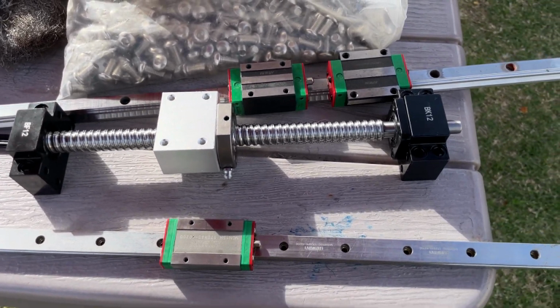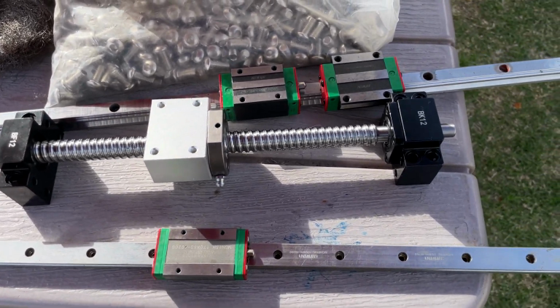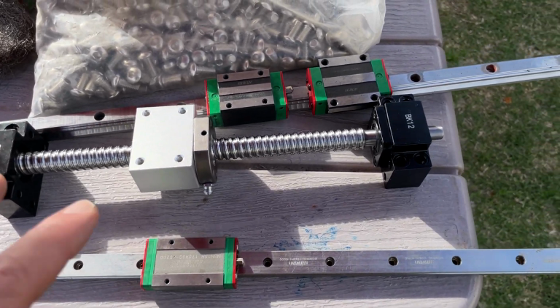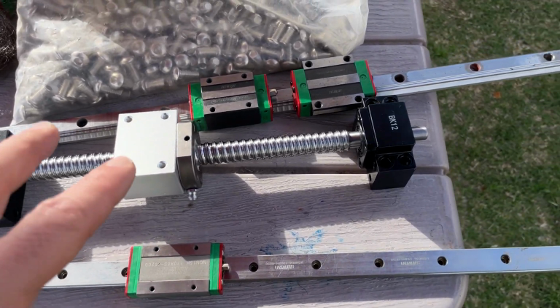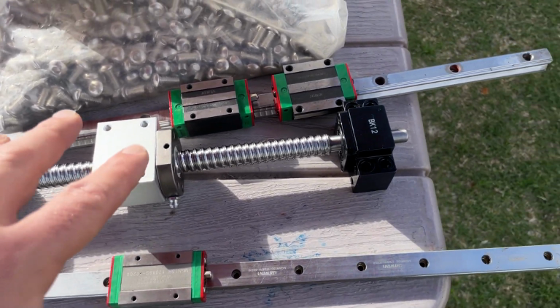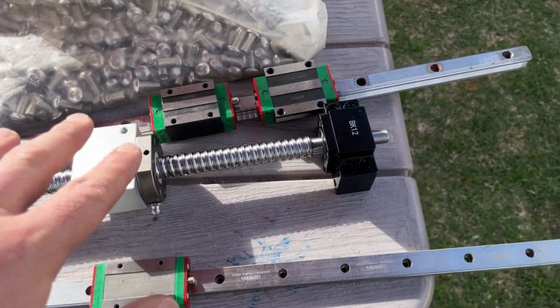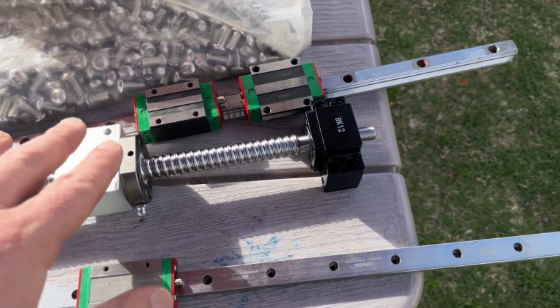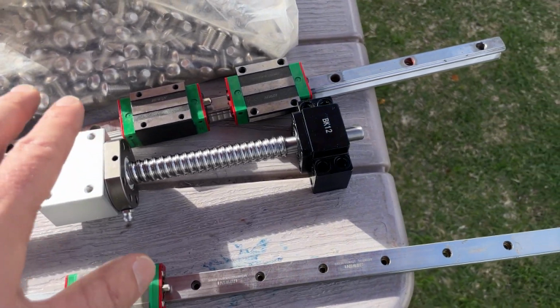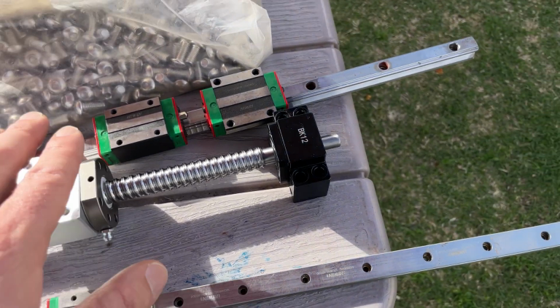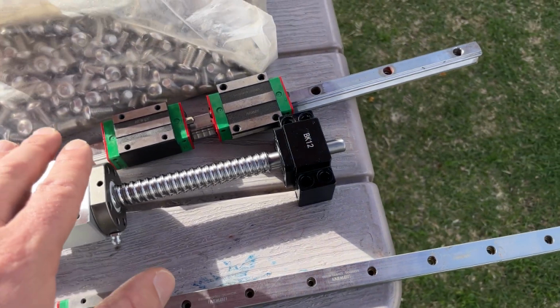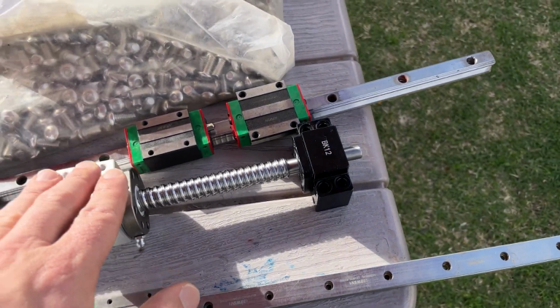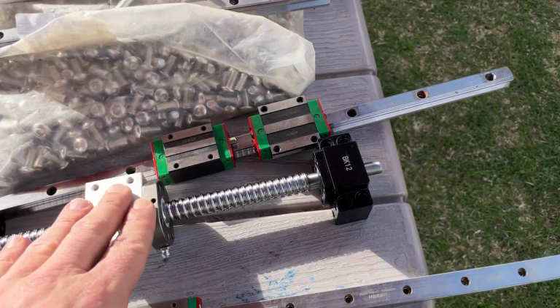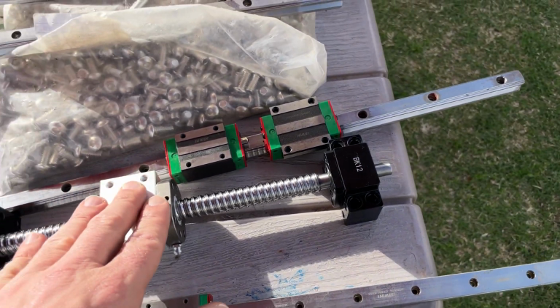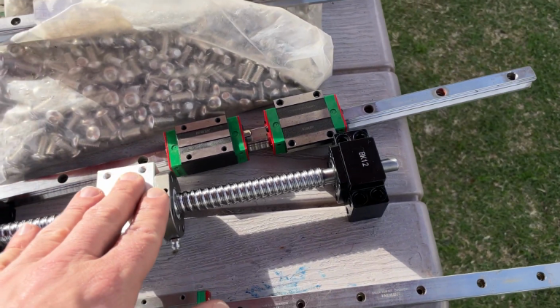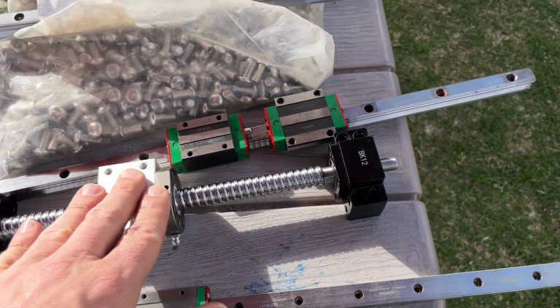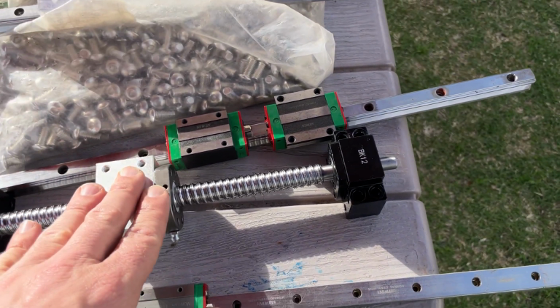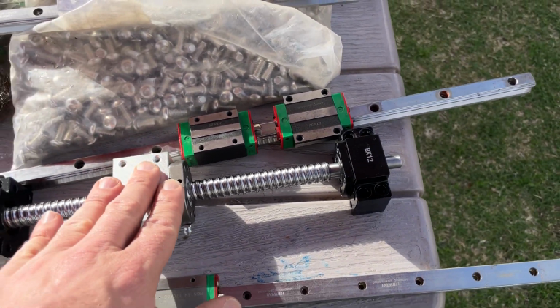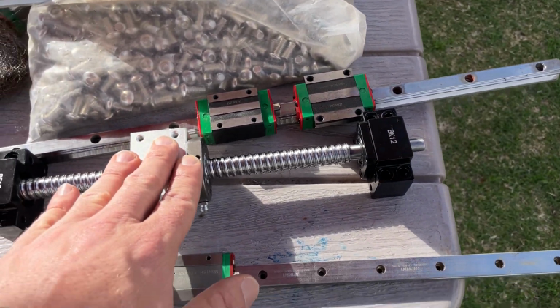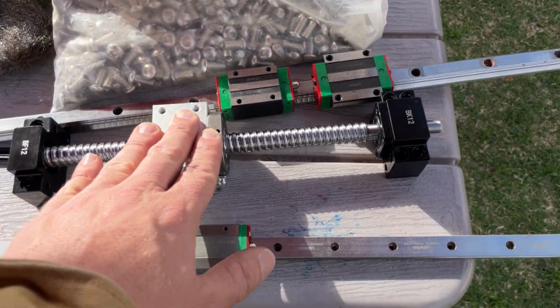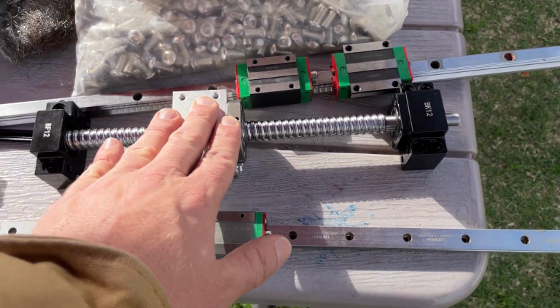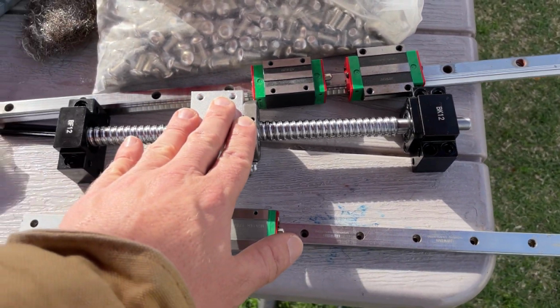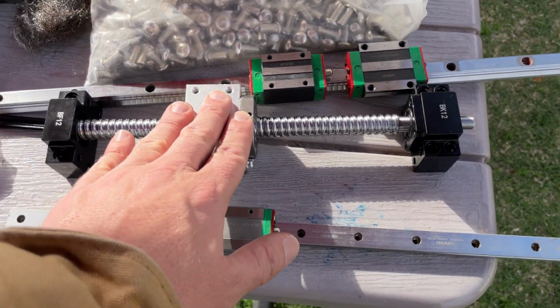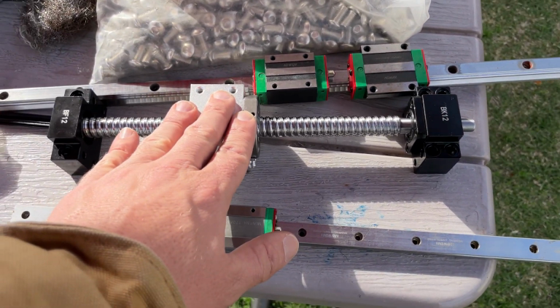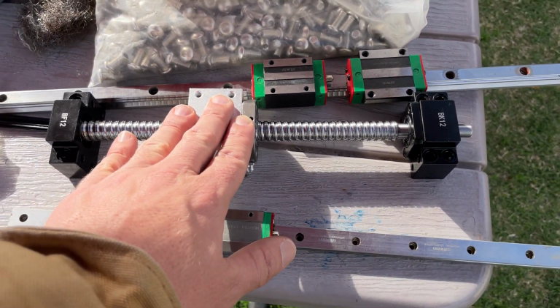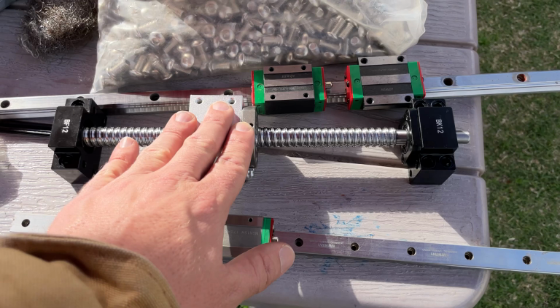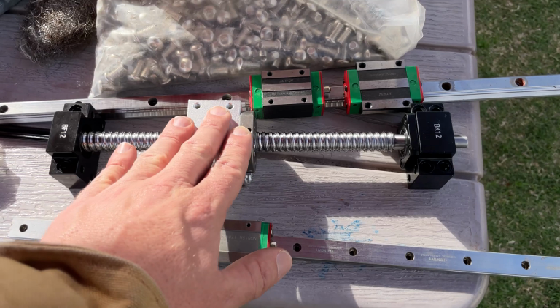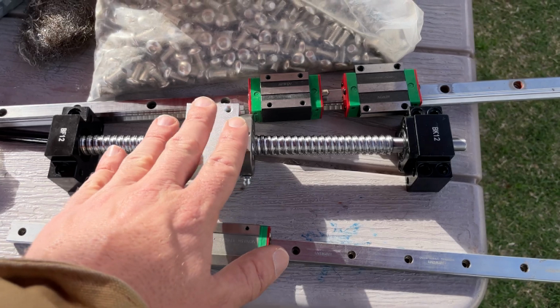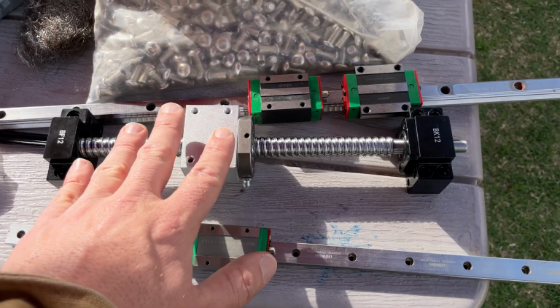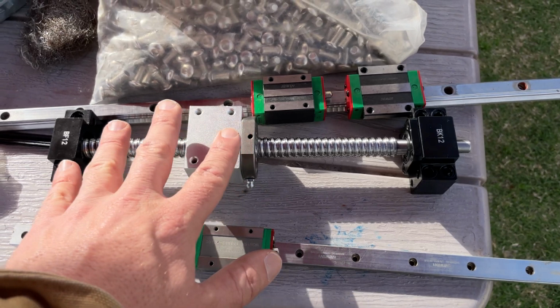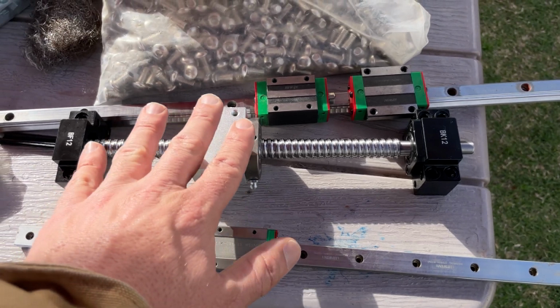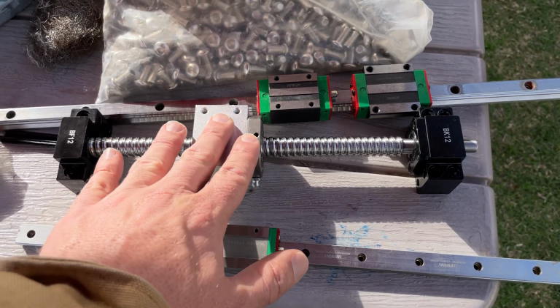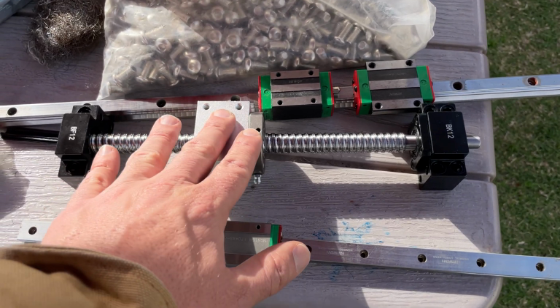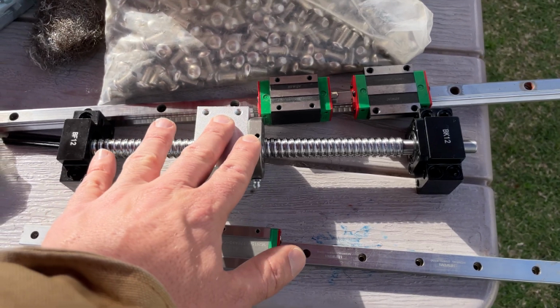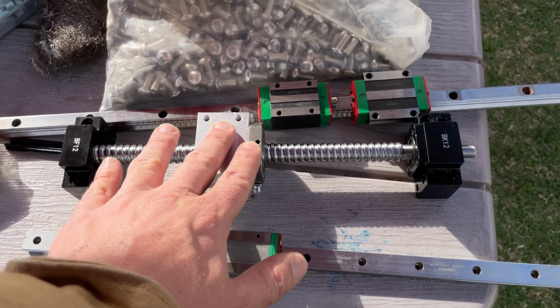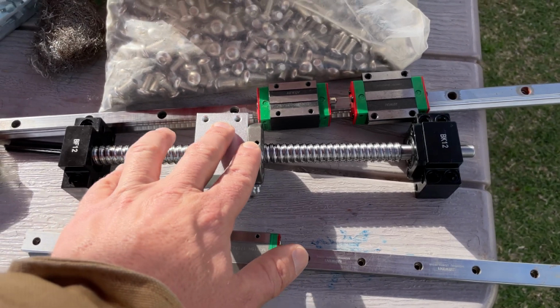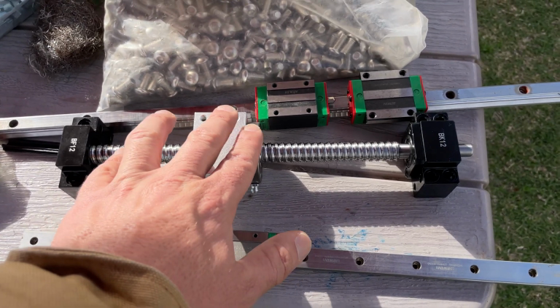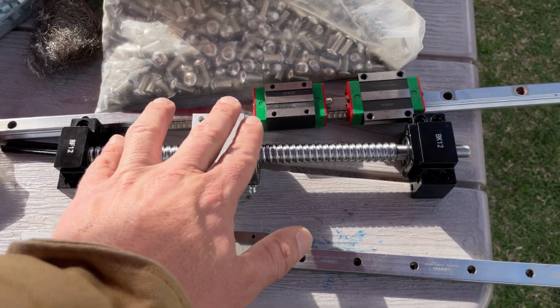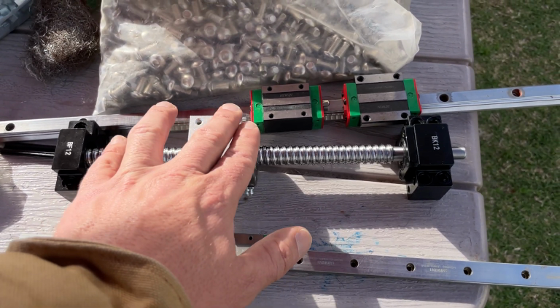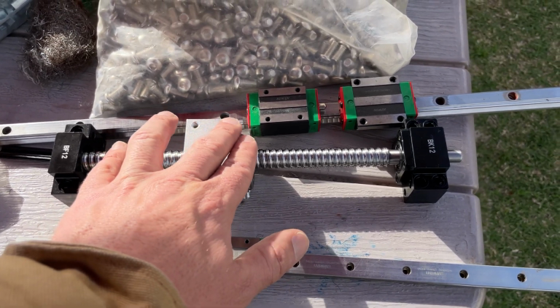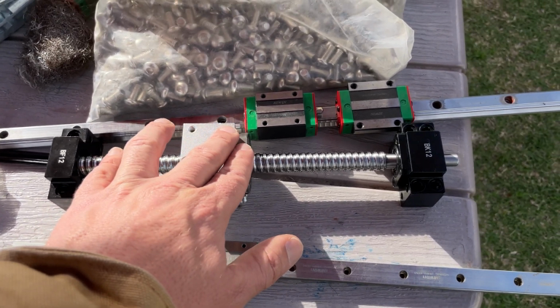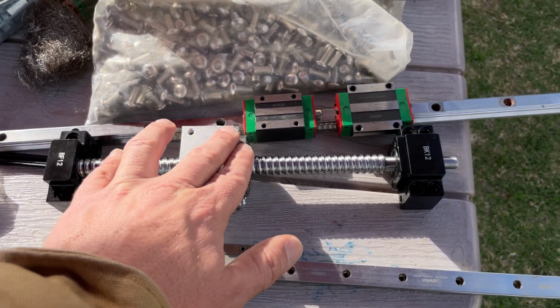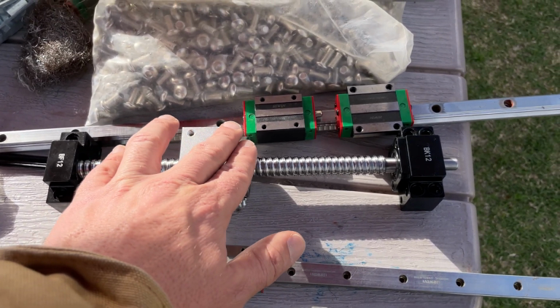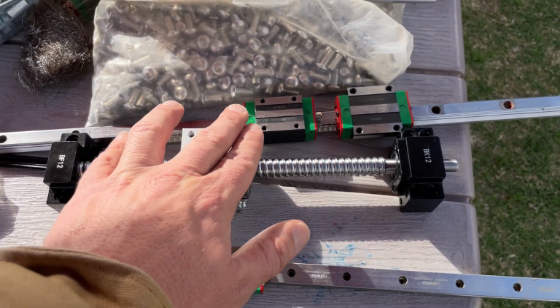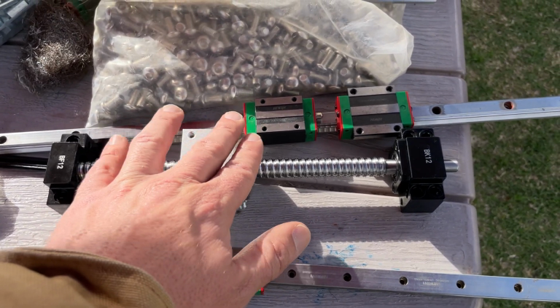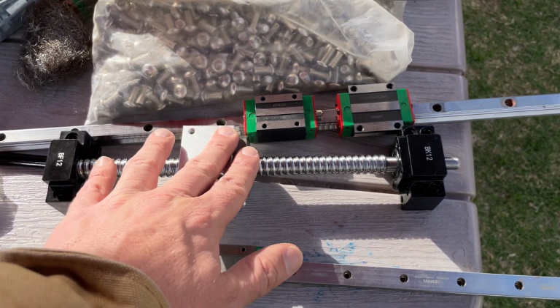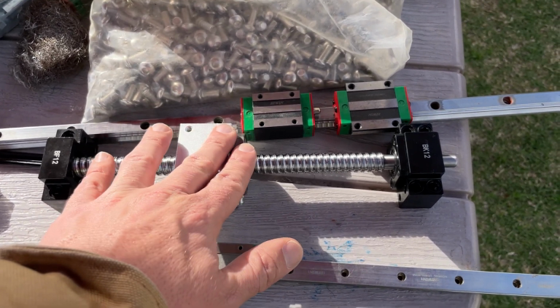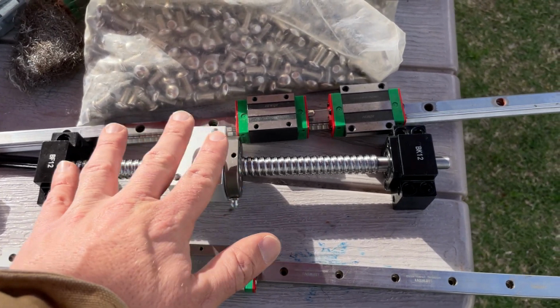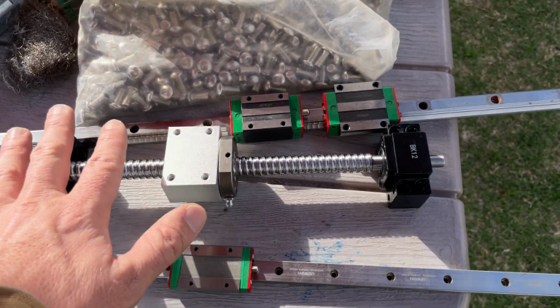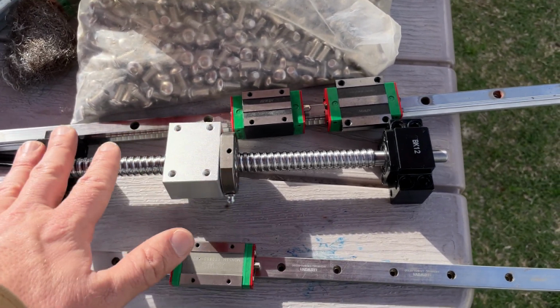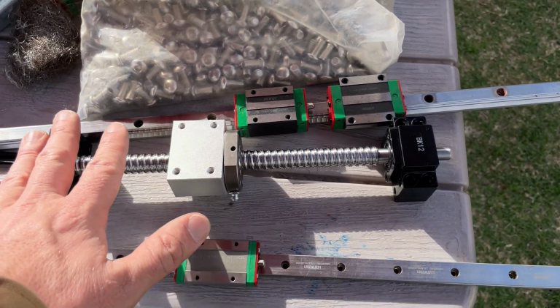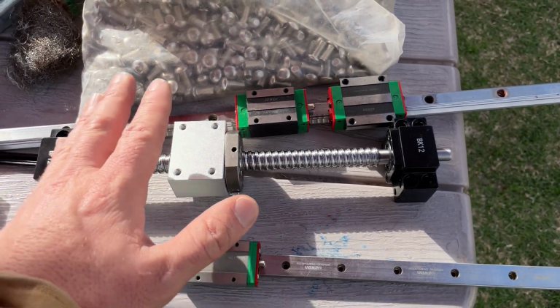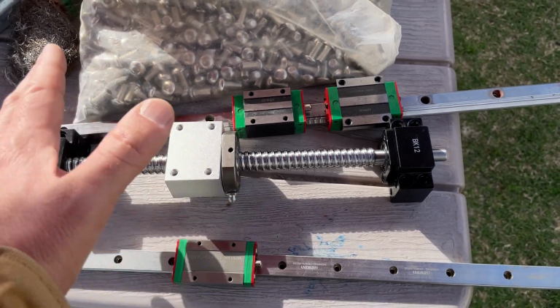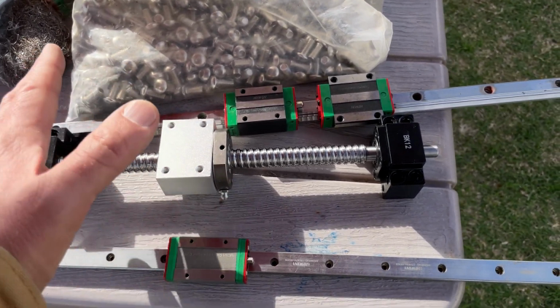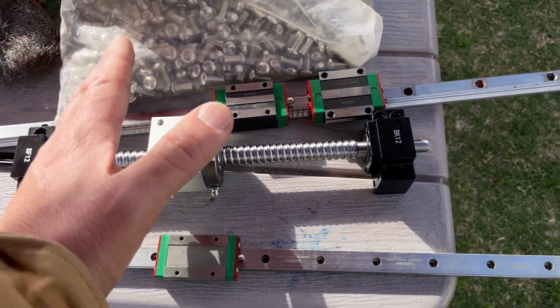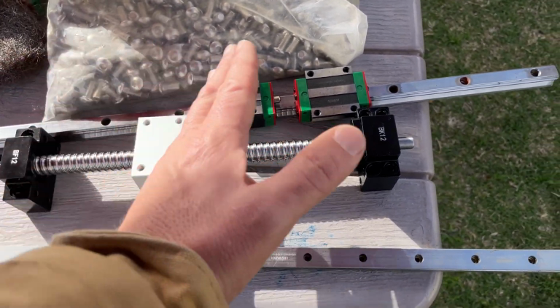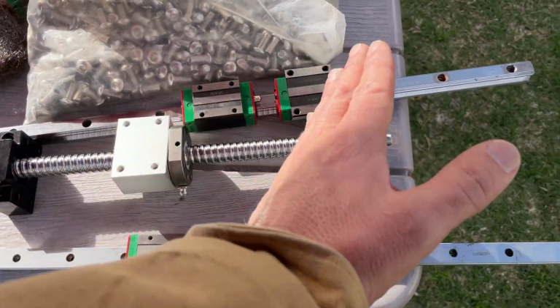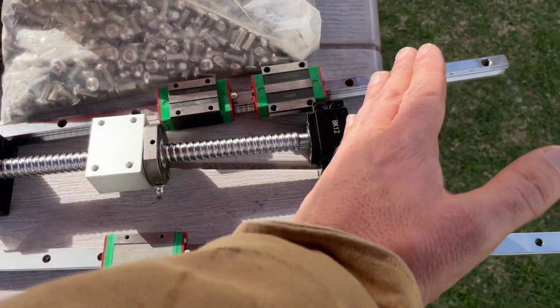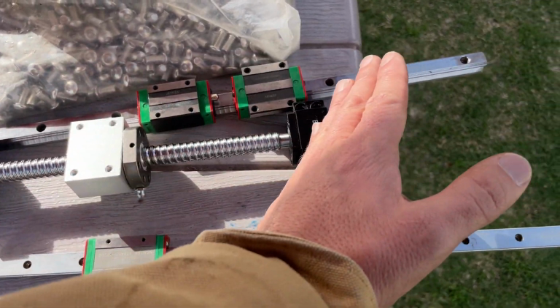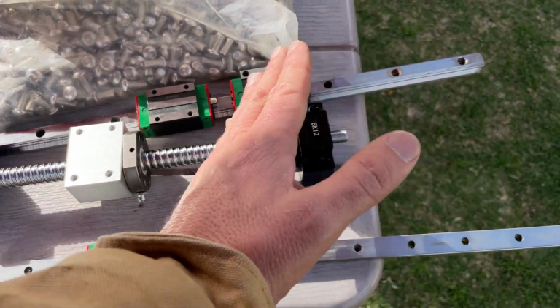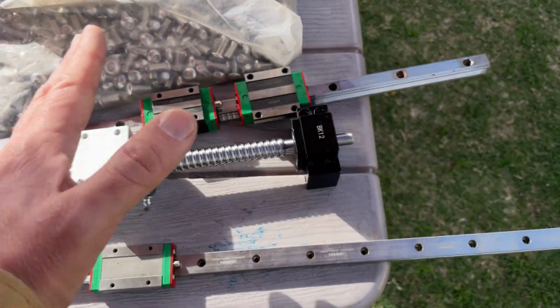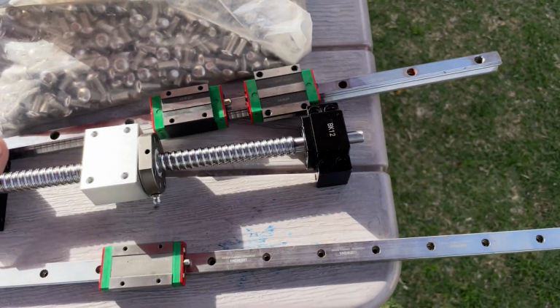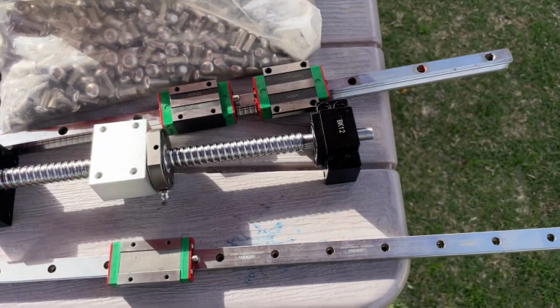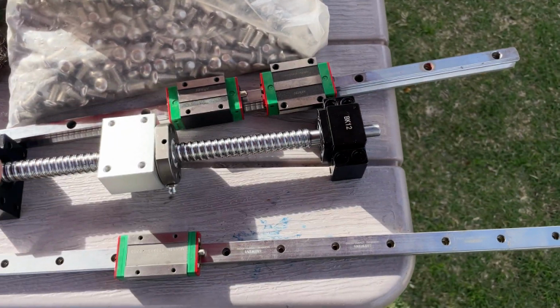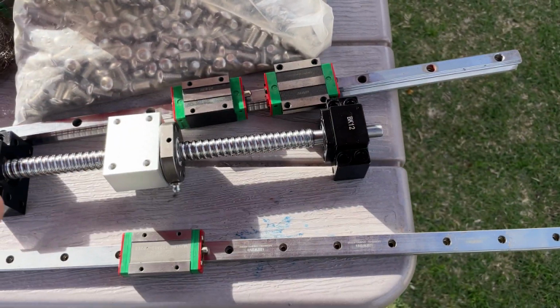THK is the Japanese ball screw manufacturer that this Chinese kit is modeled from.